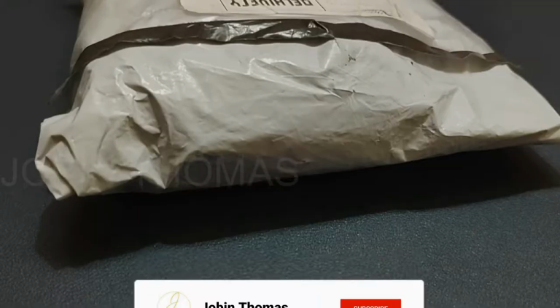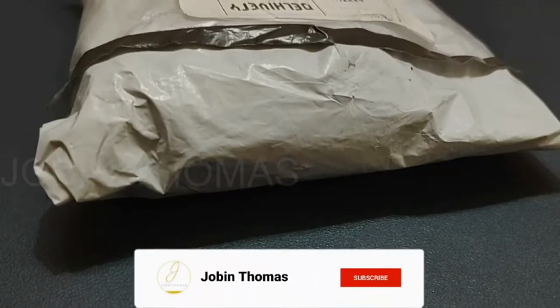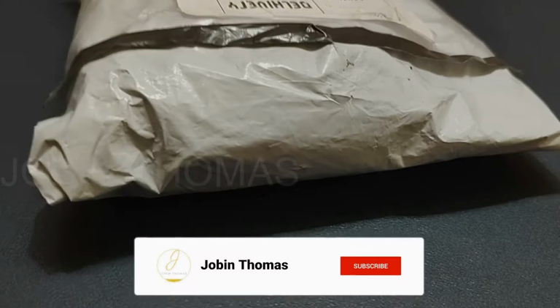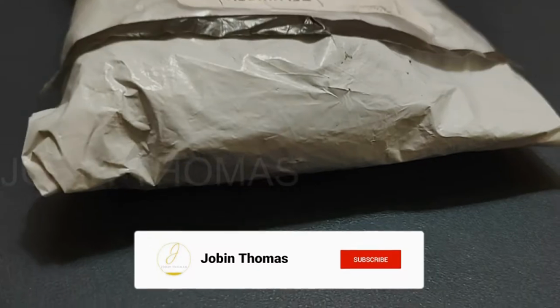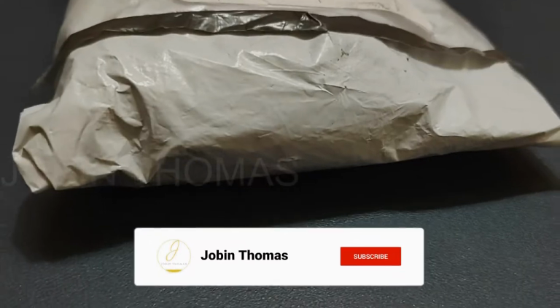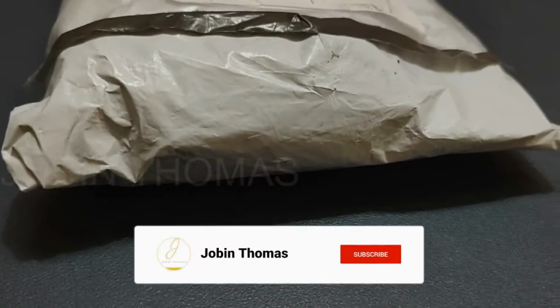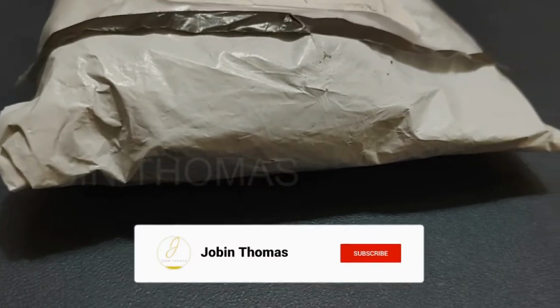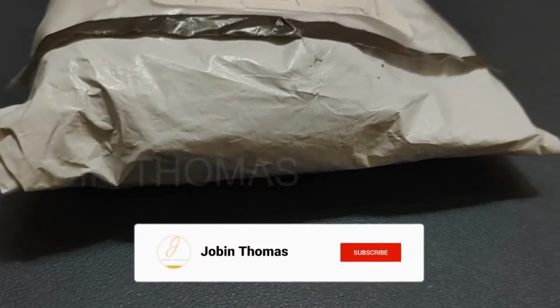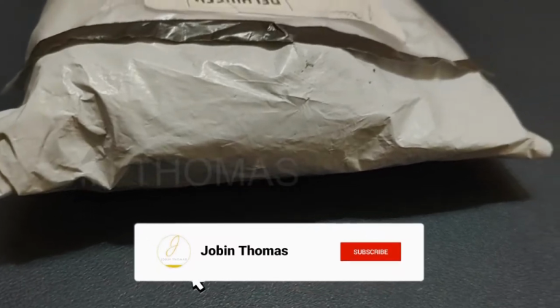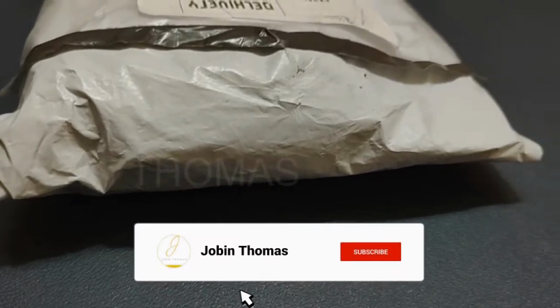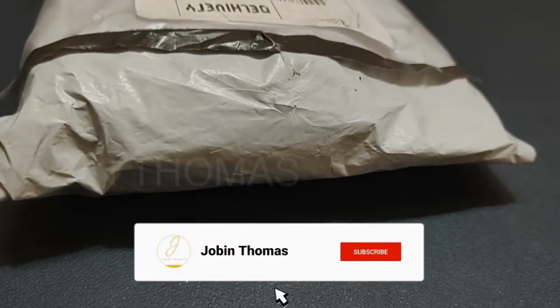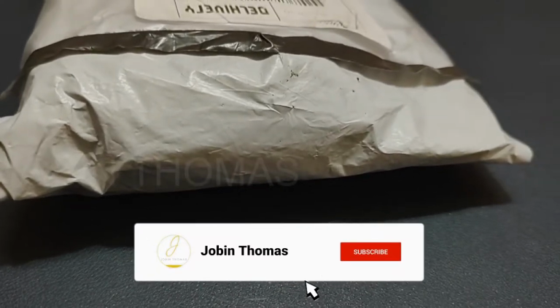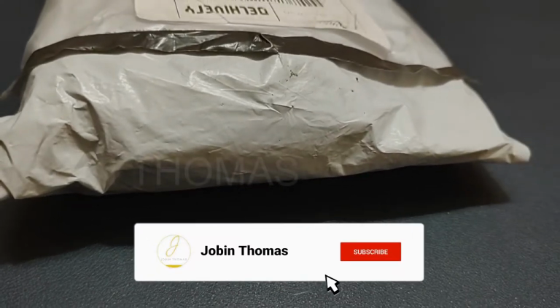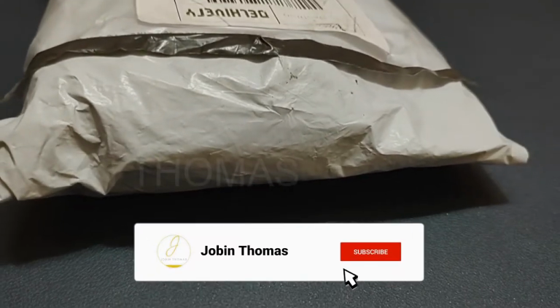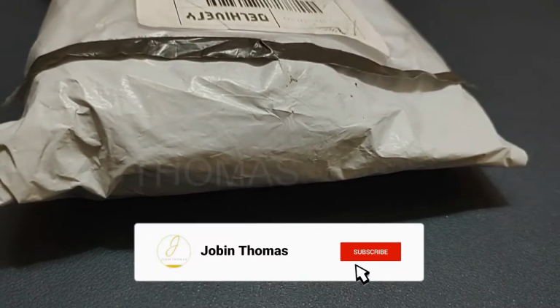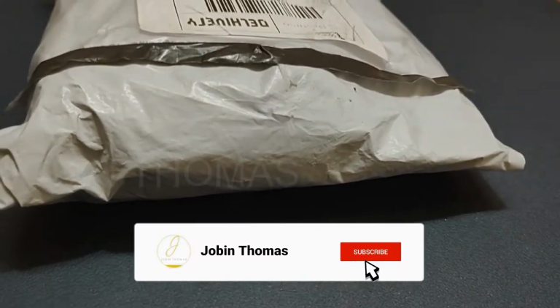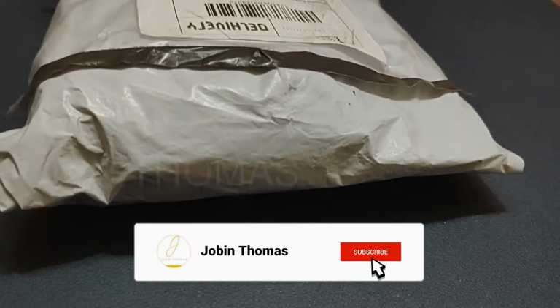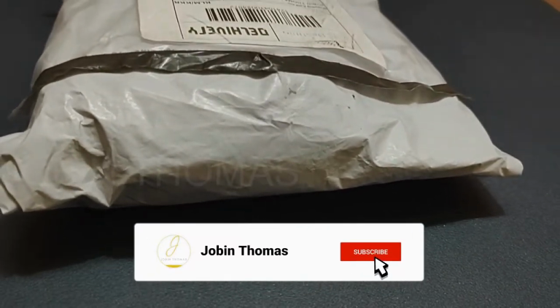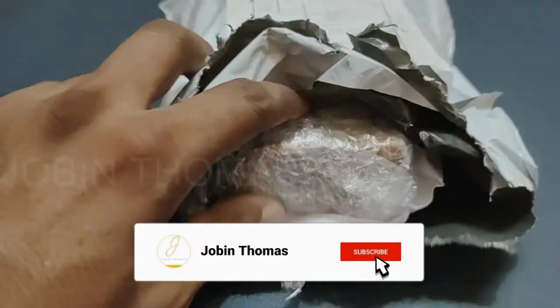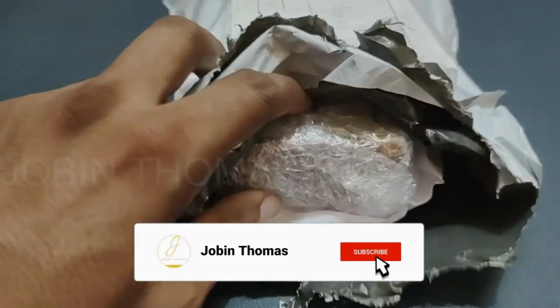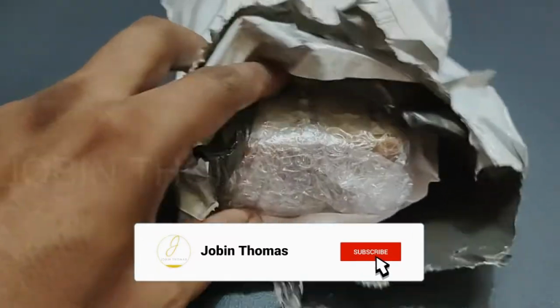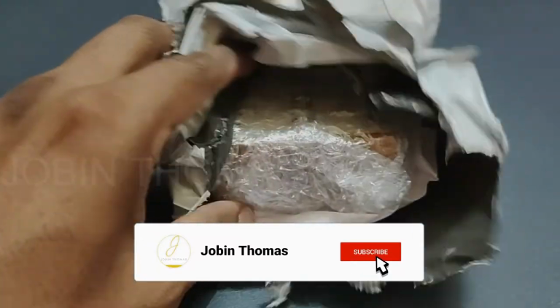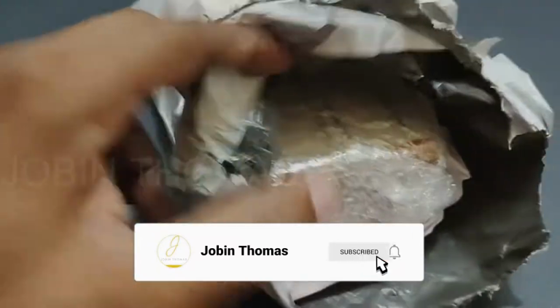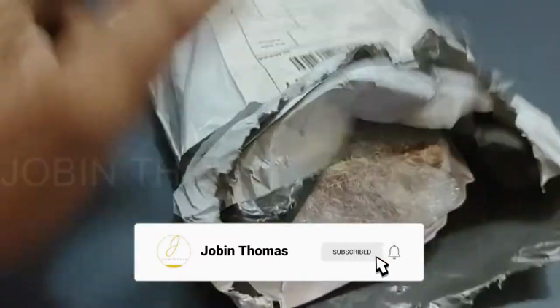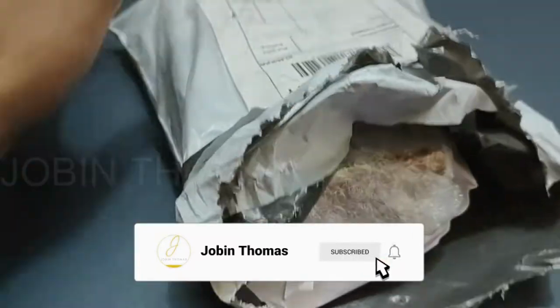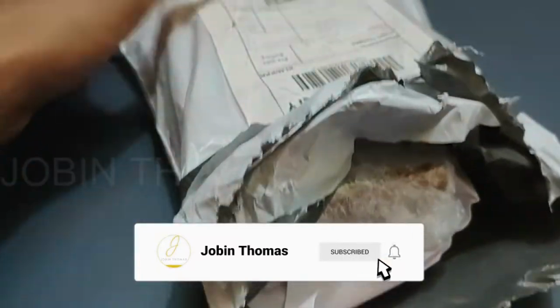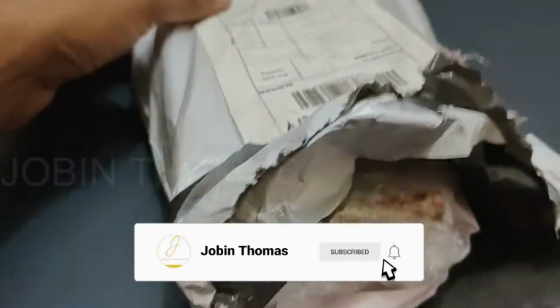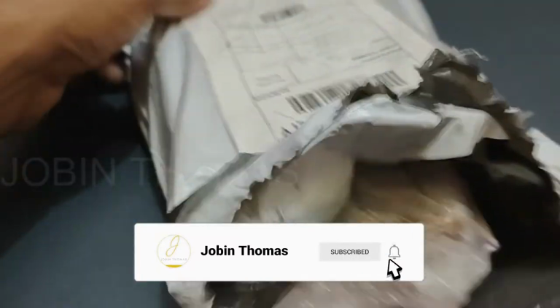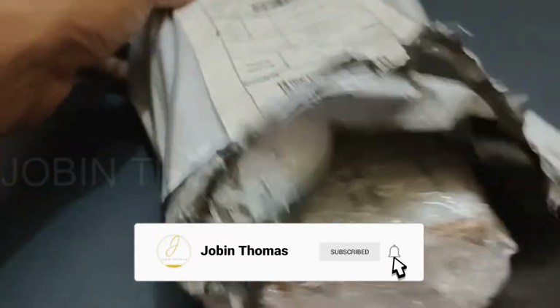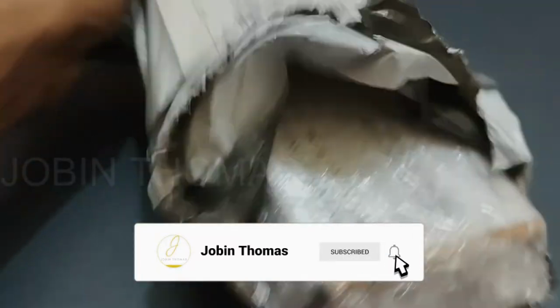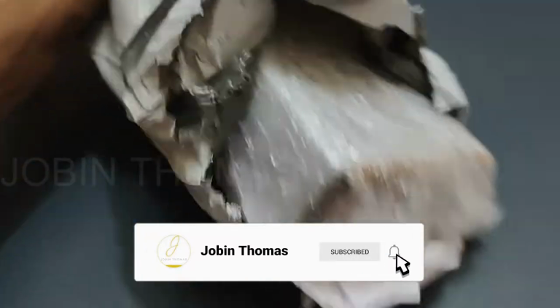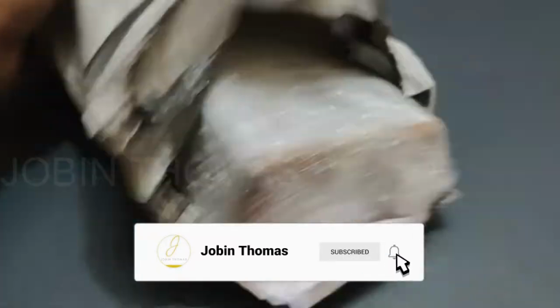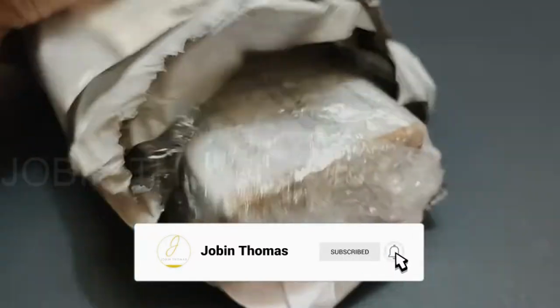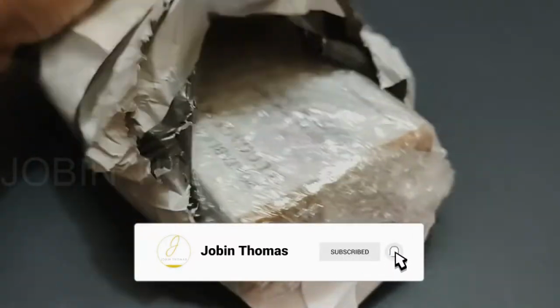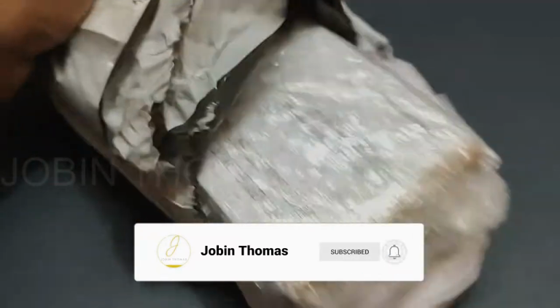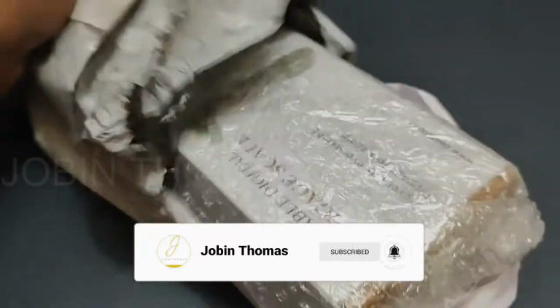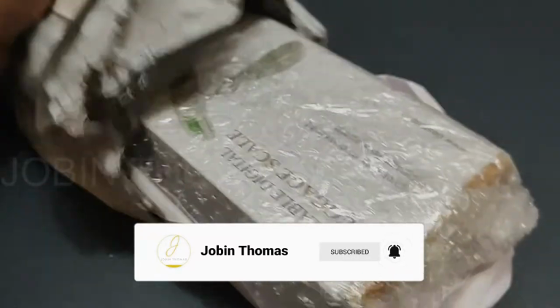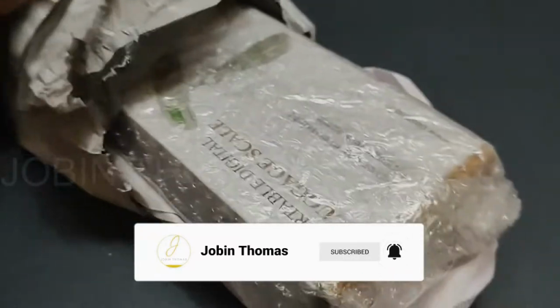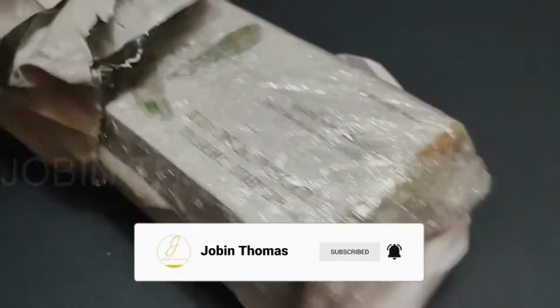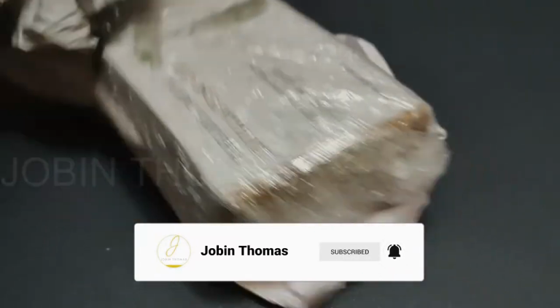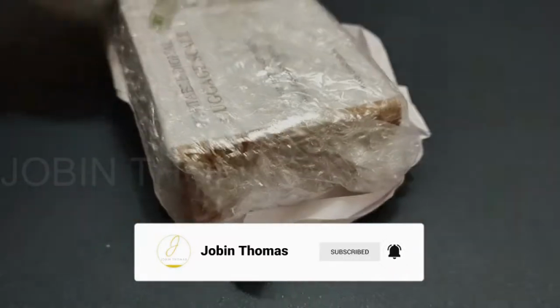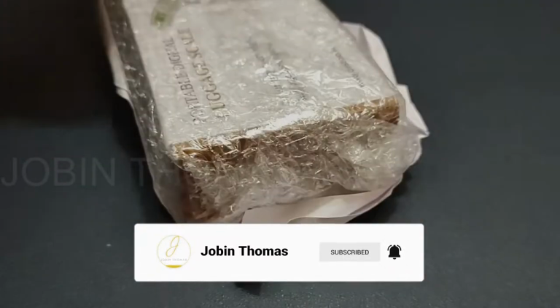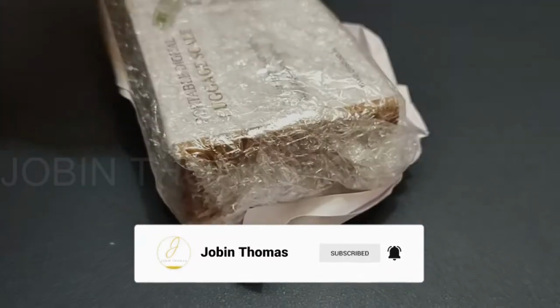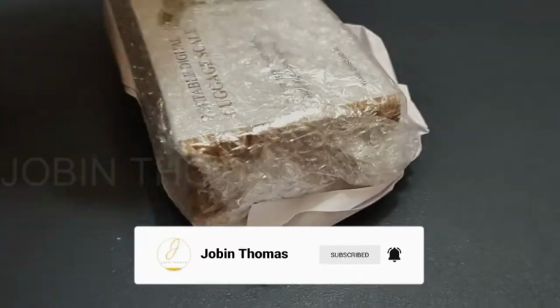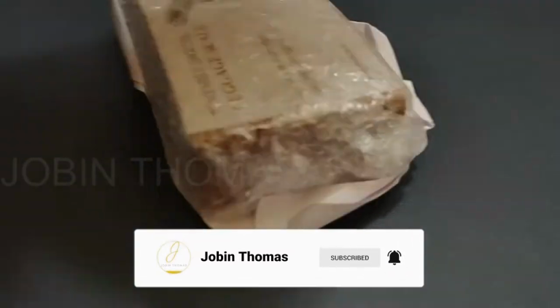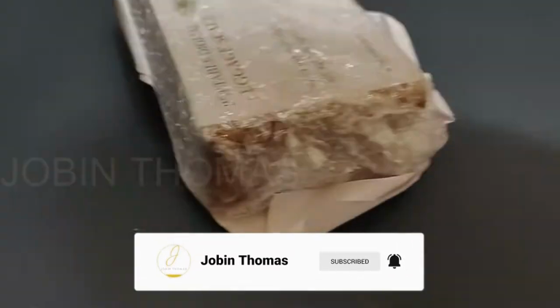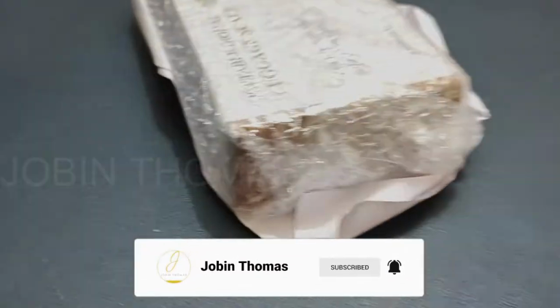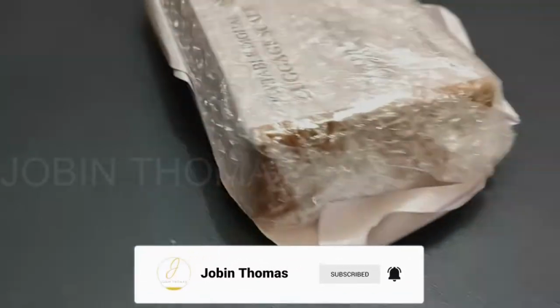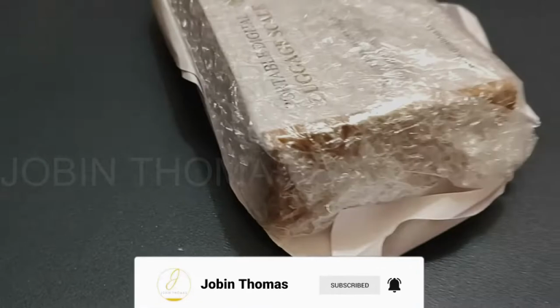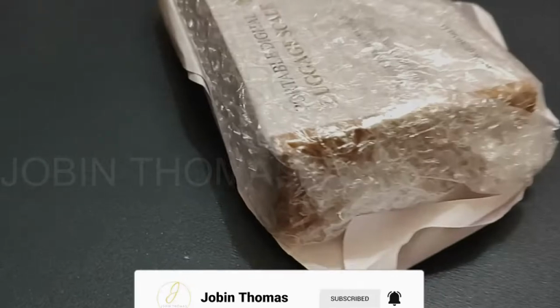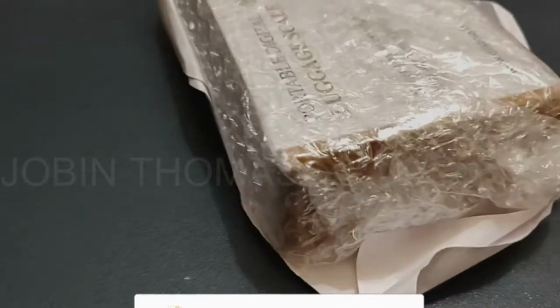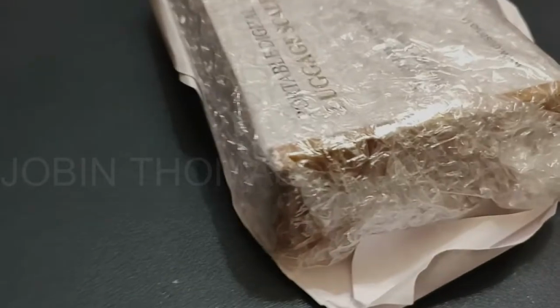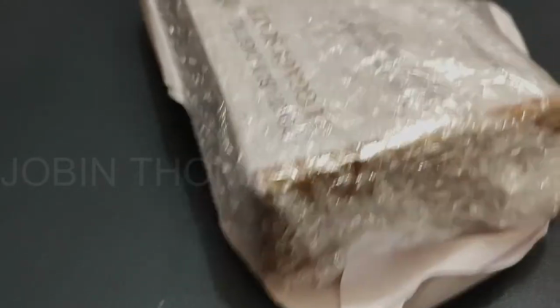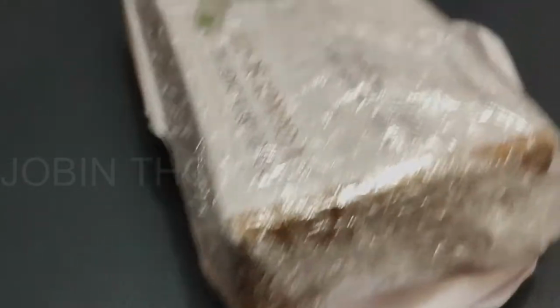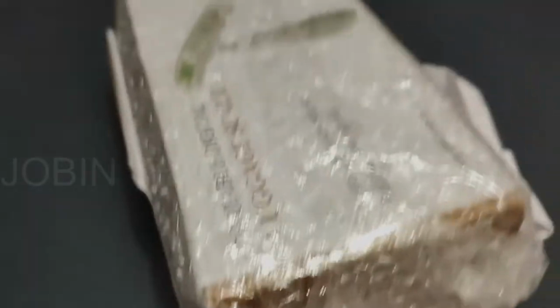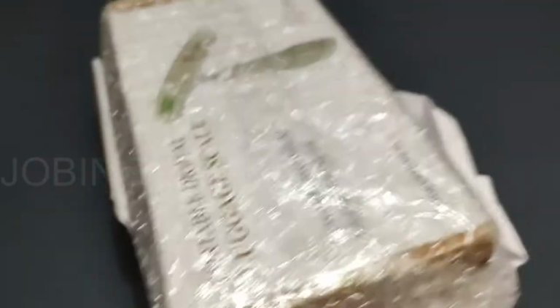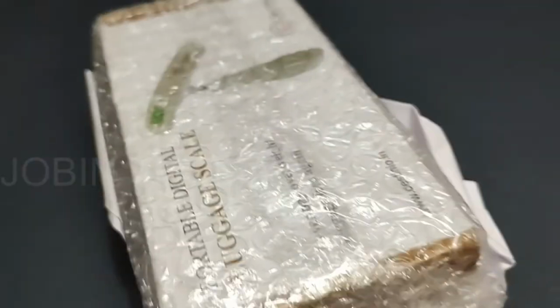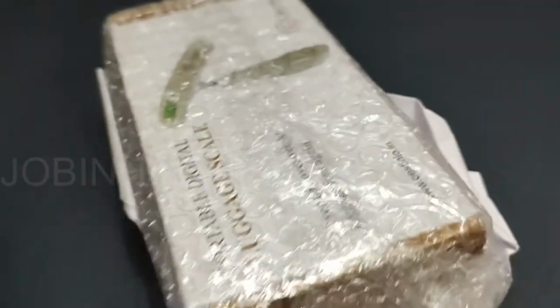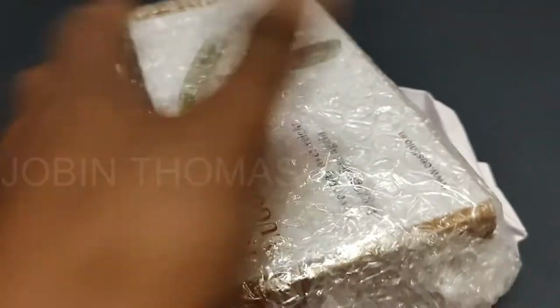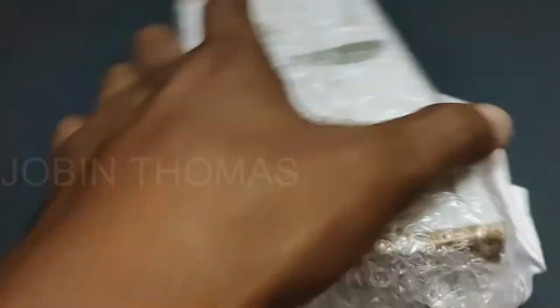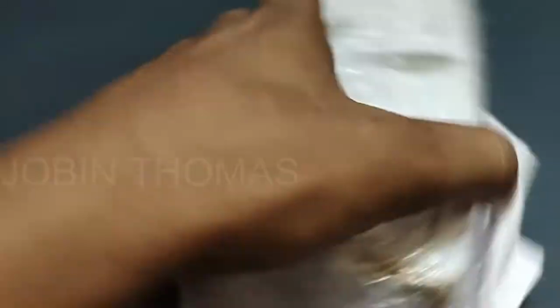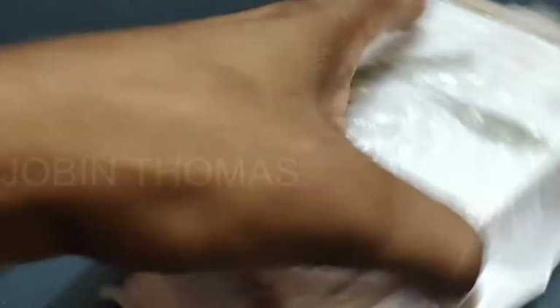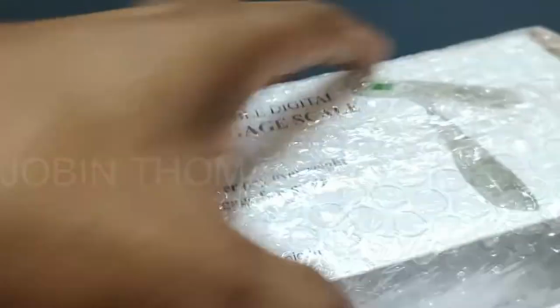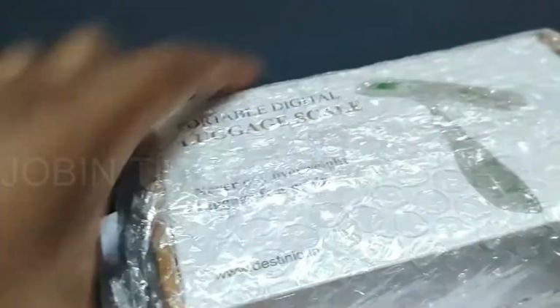Hi friends, welcome to my channel. Today we will check the Destinio travel luggage digital weighing scale.